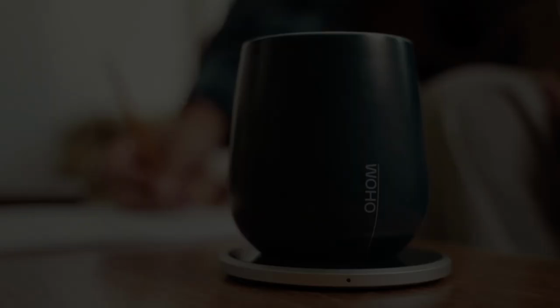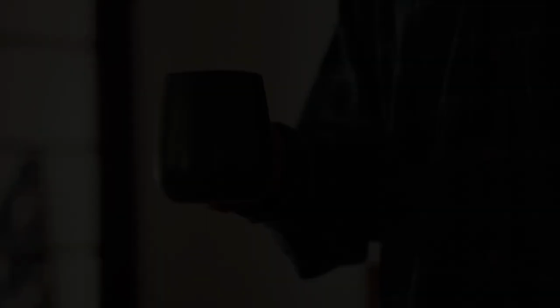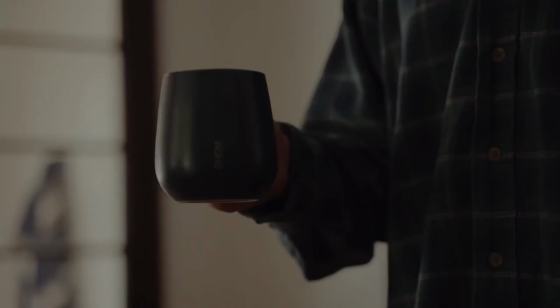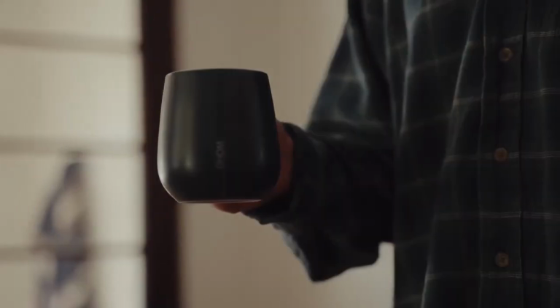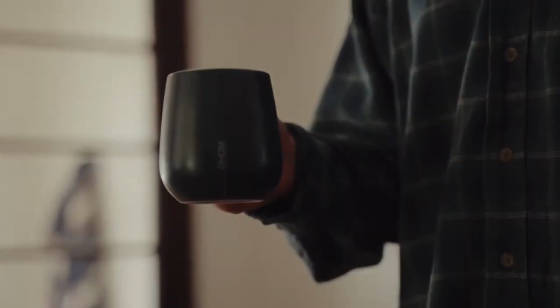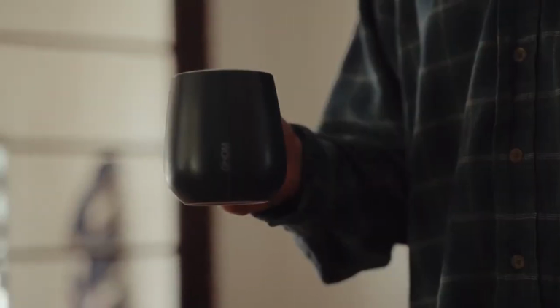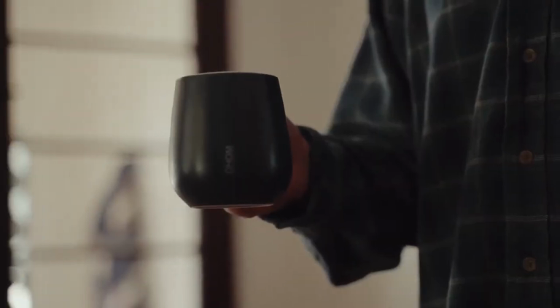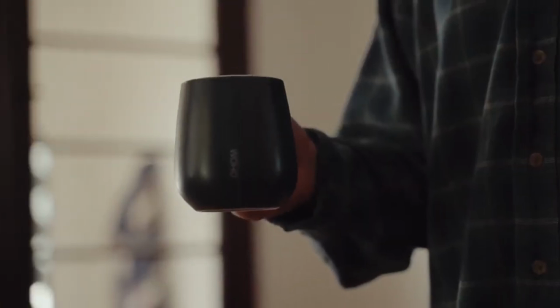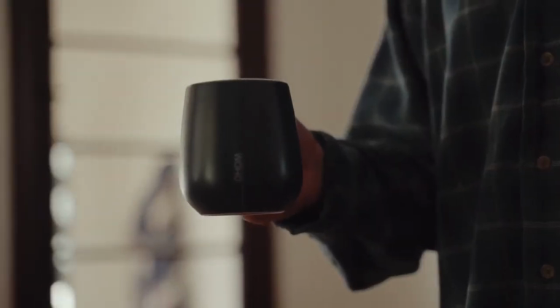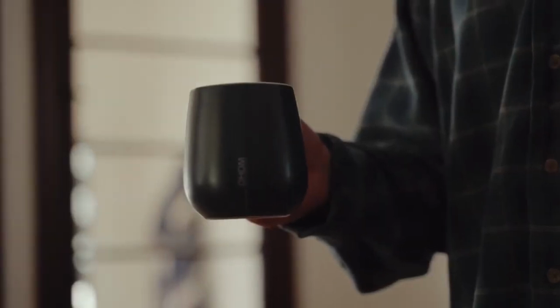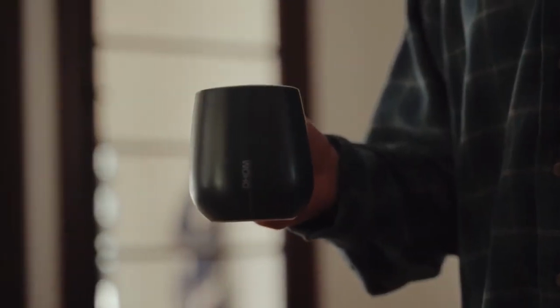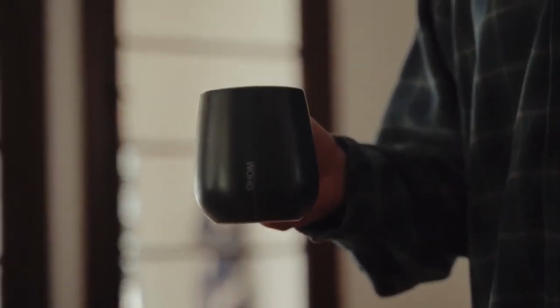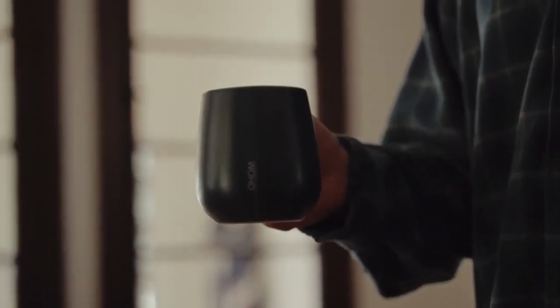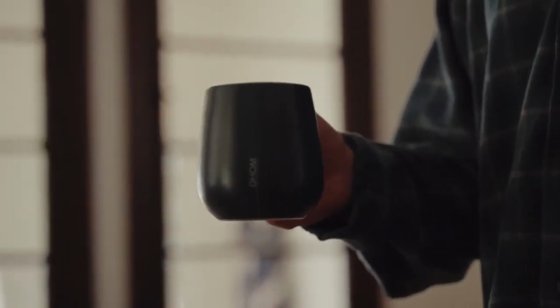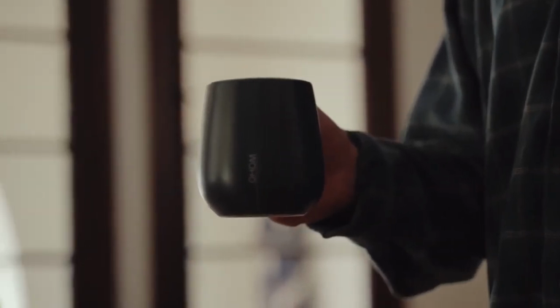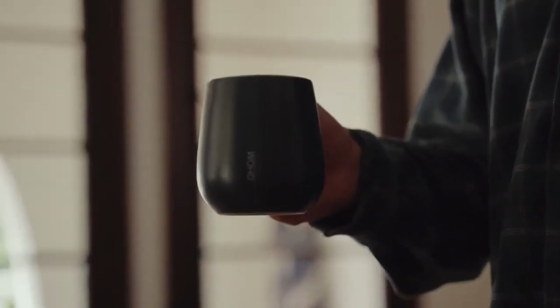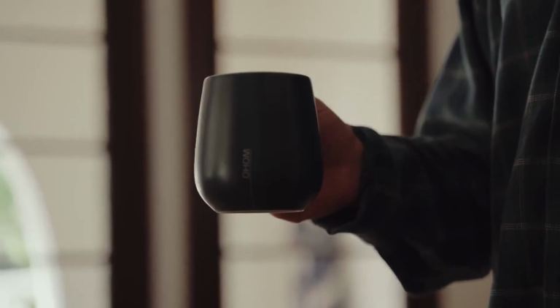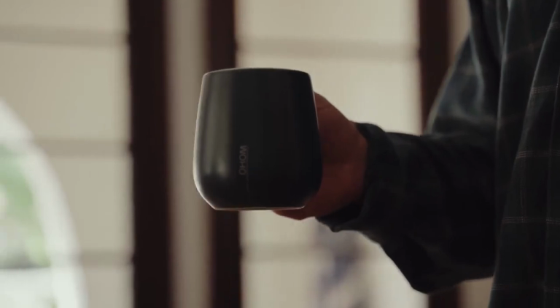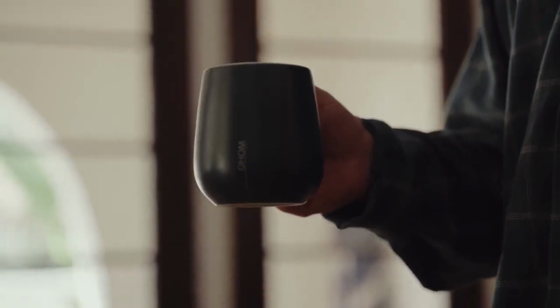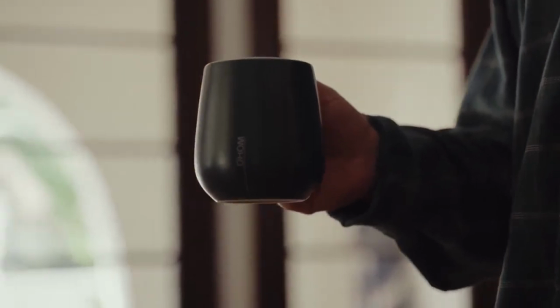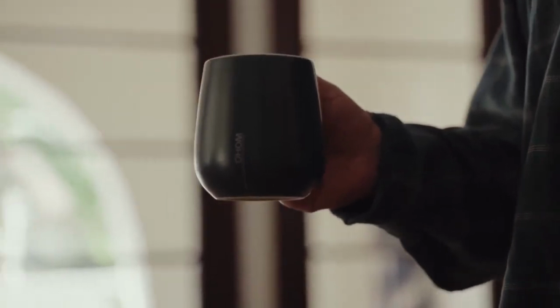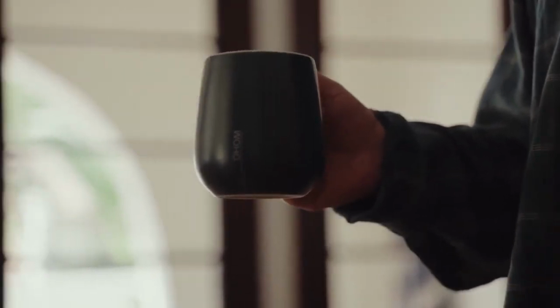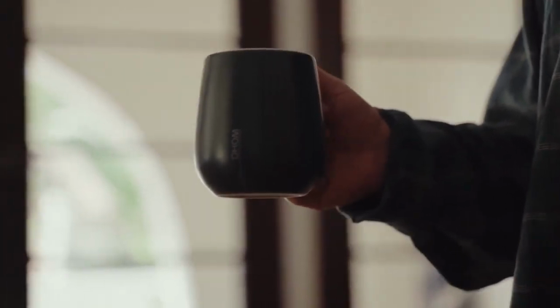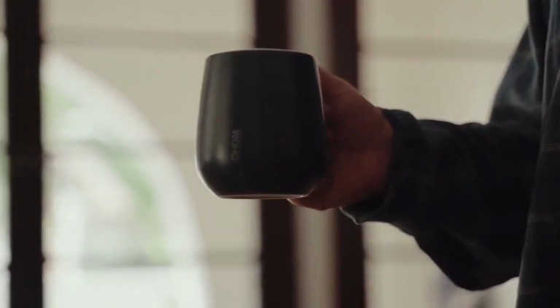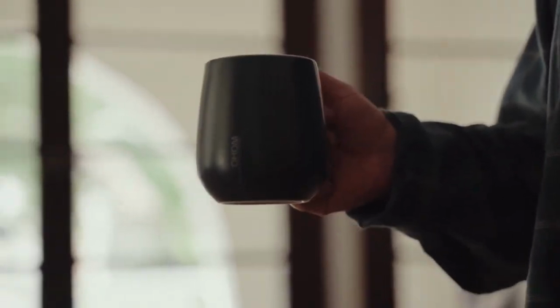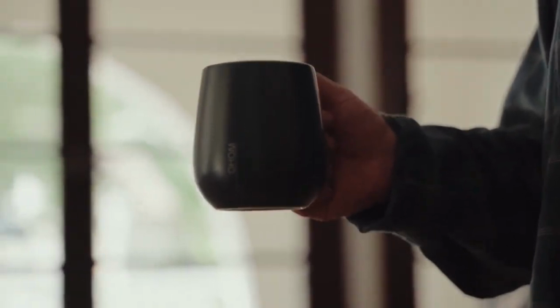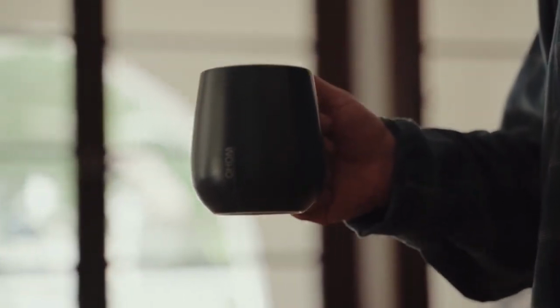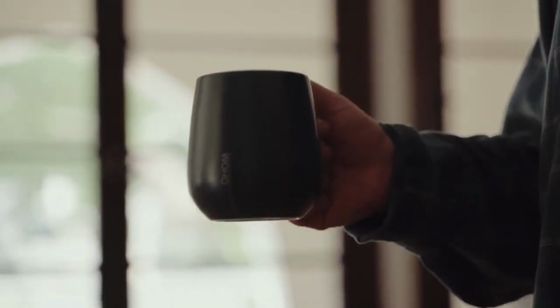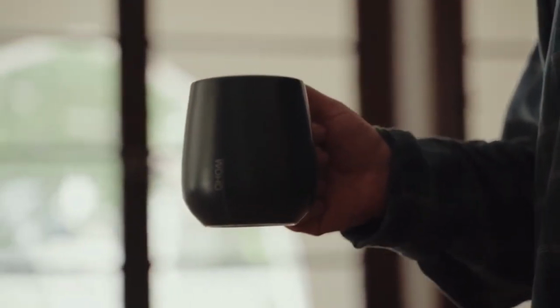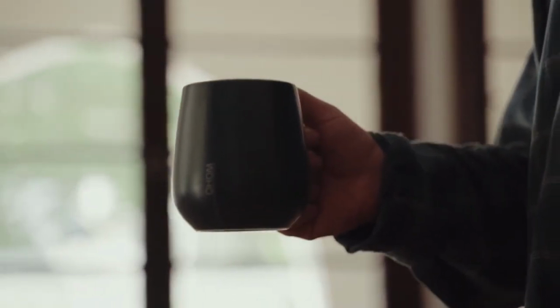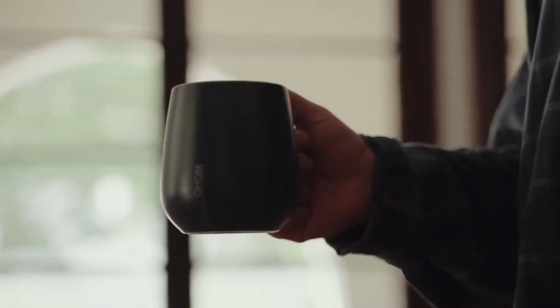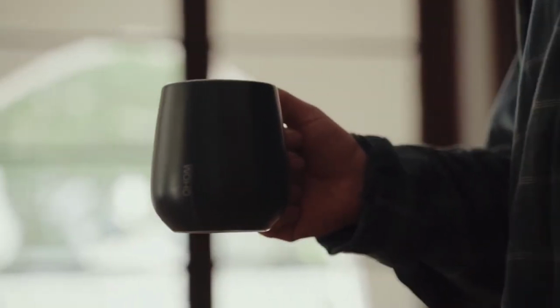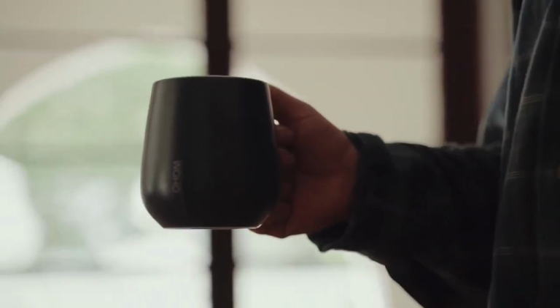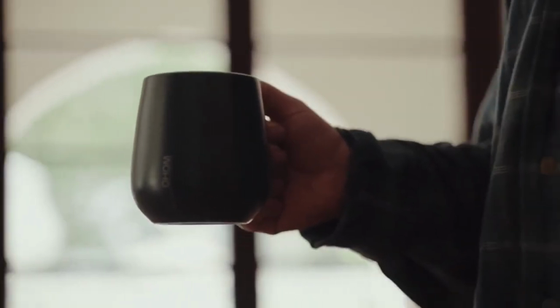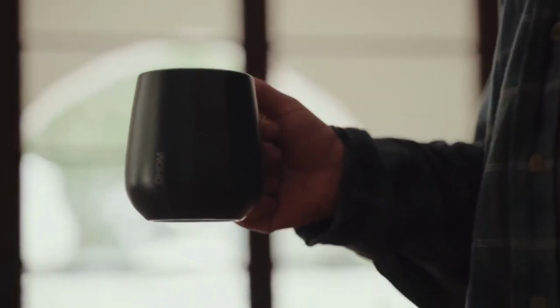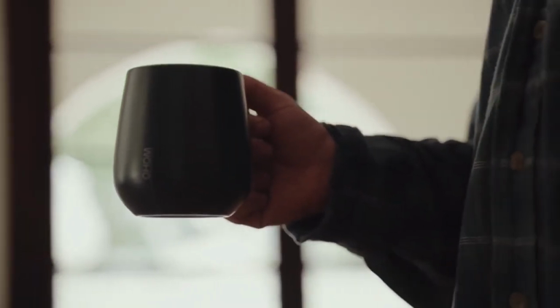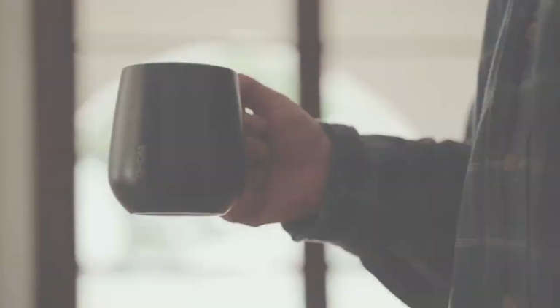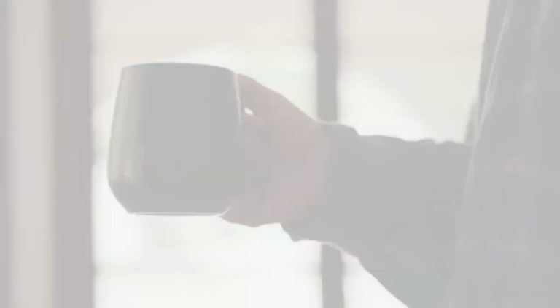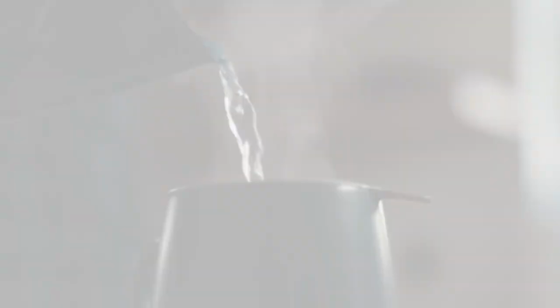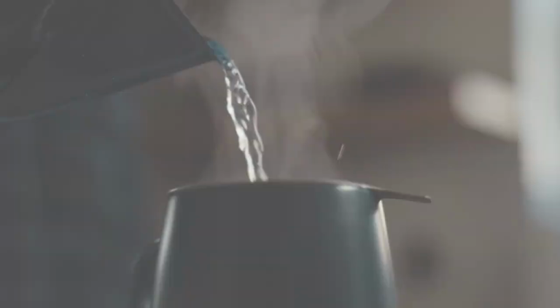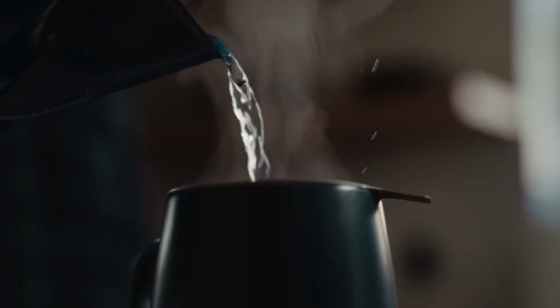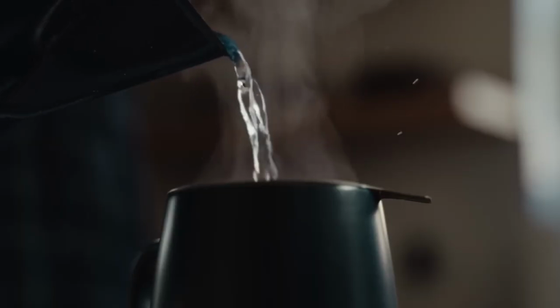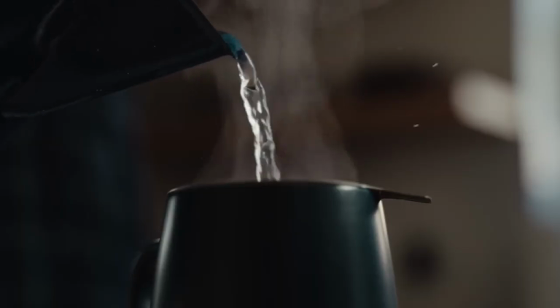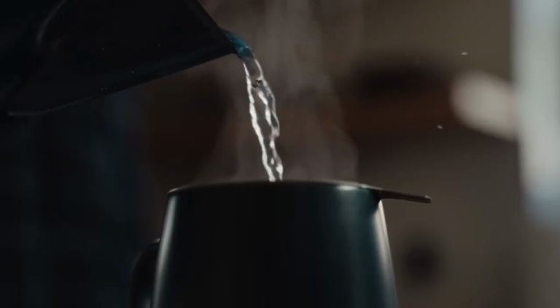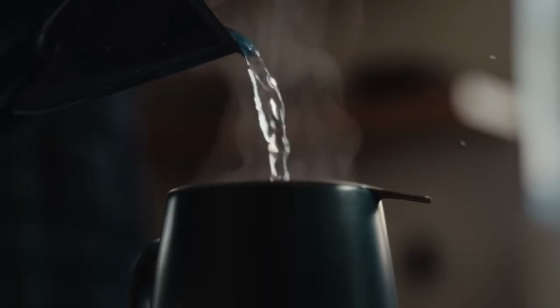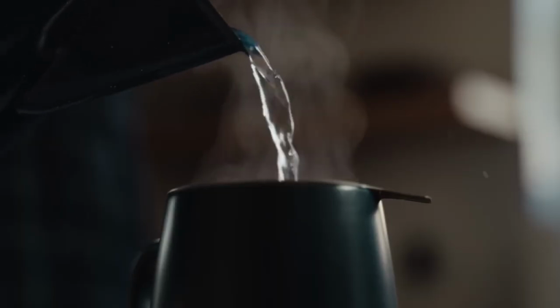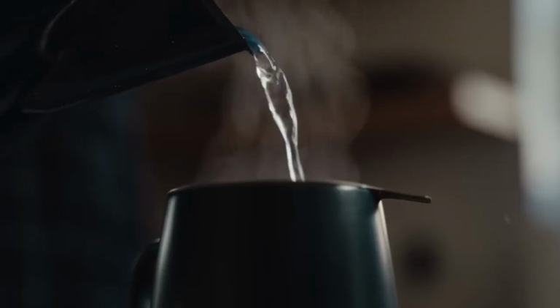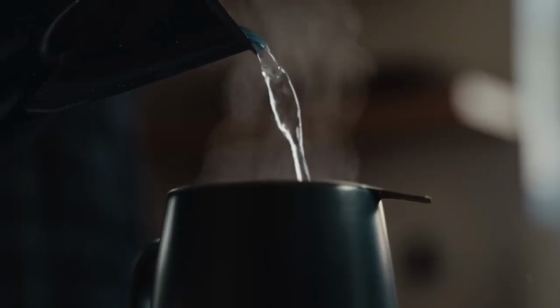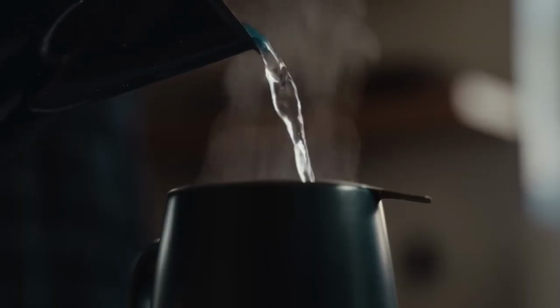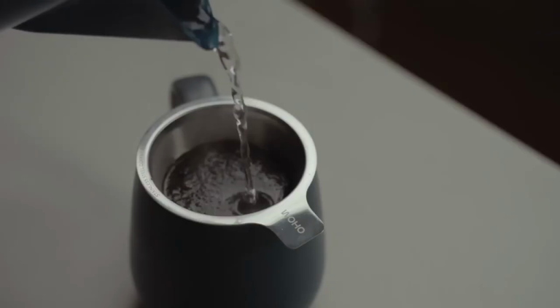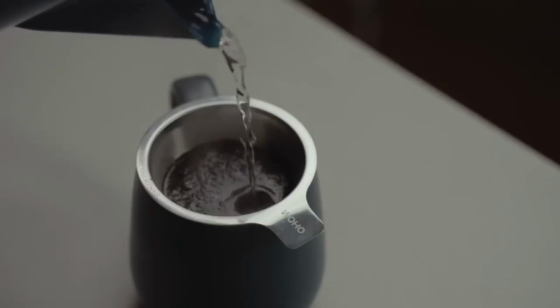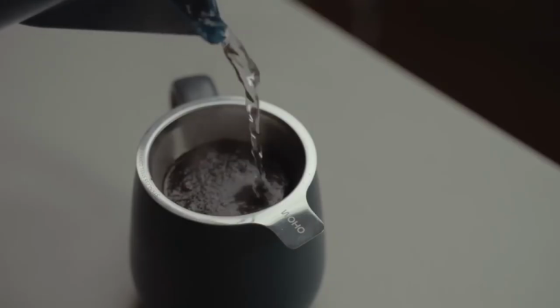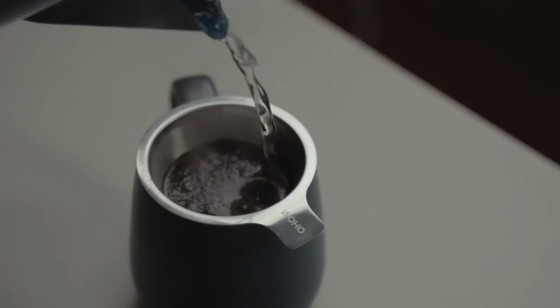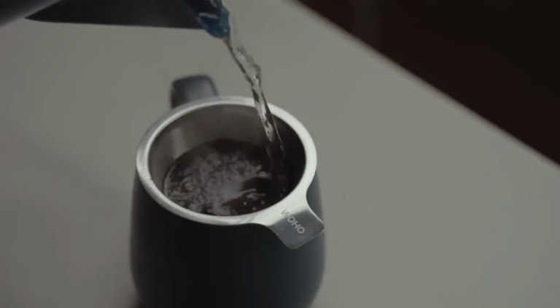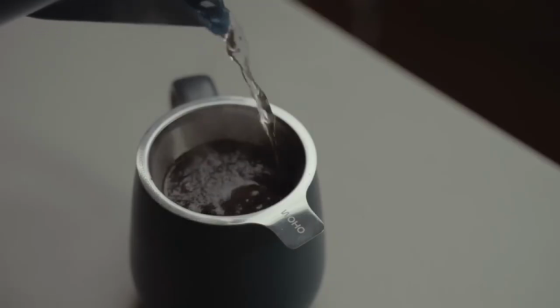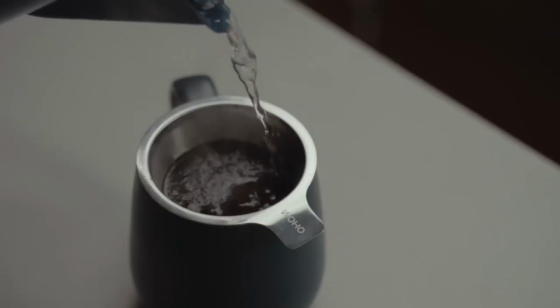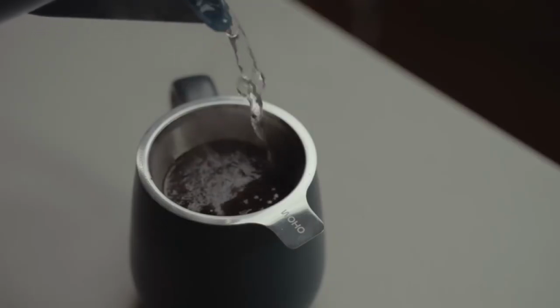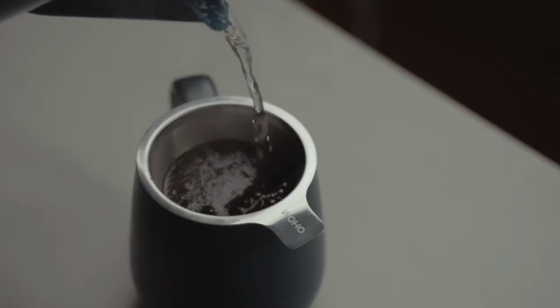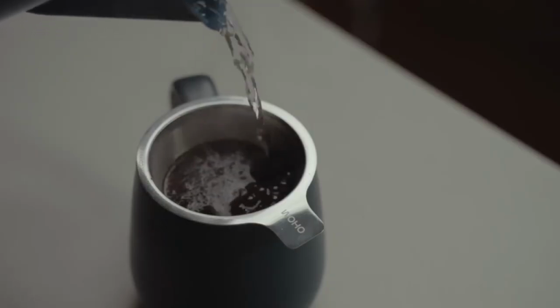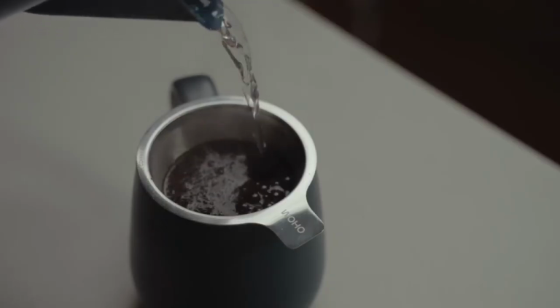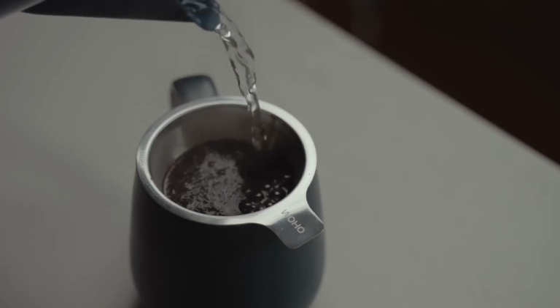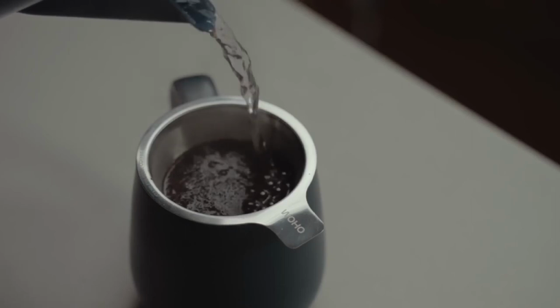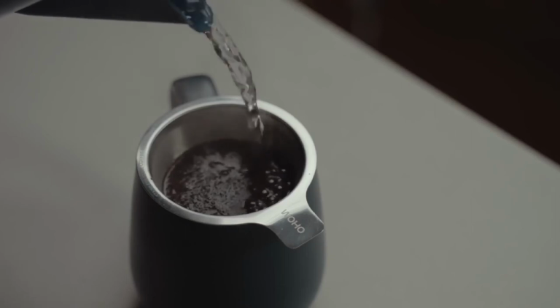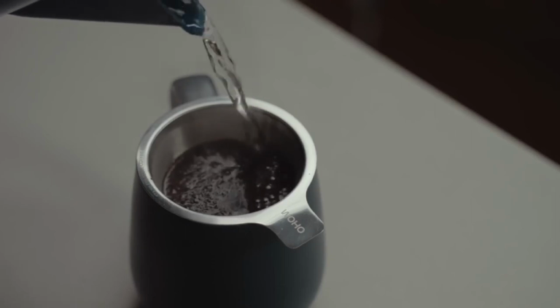So you don't just get warm, delicious coffee — you get an extra outlet for juicing up your phone too. Sounds pretty good to me, so let's kick those cold coffee blues to the curb.